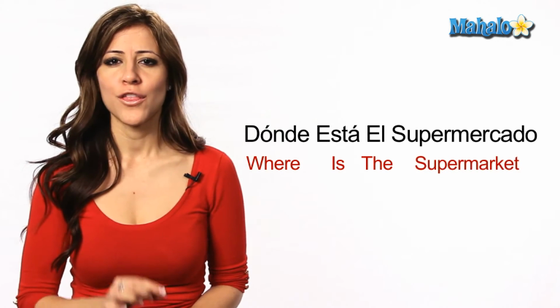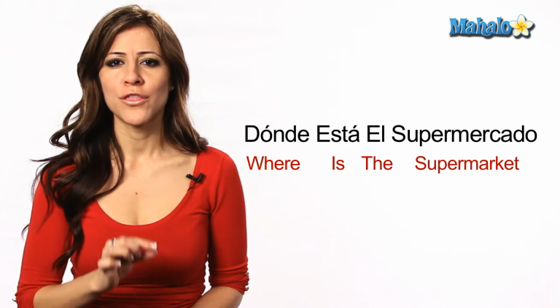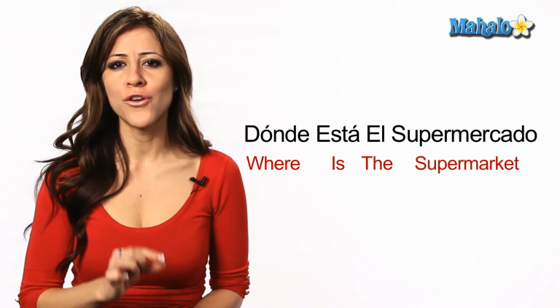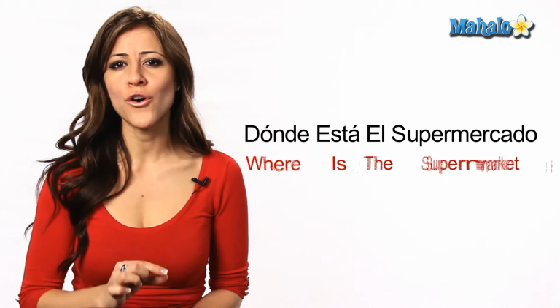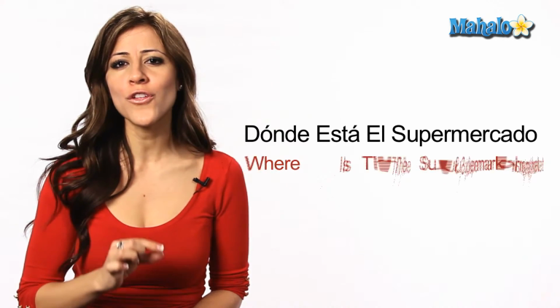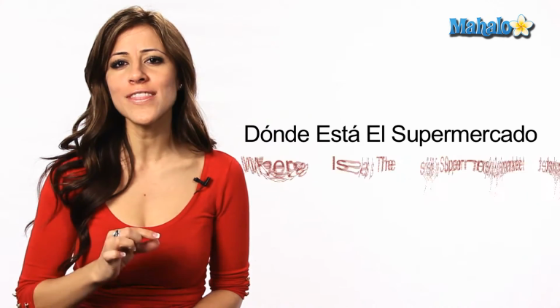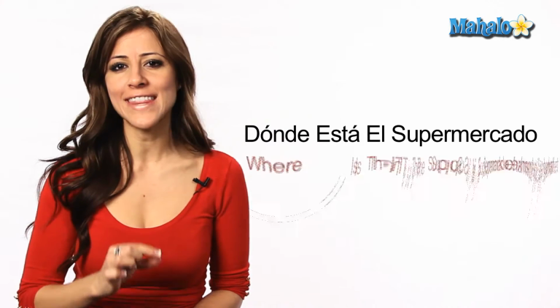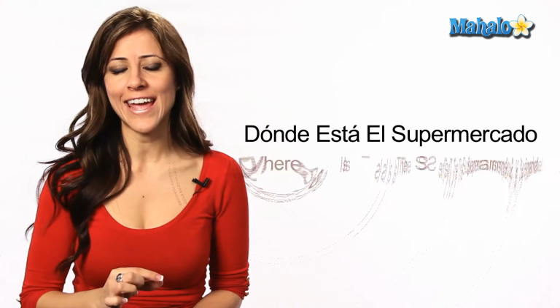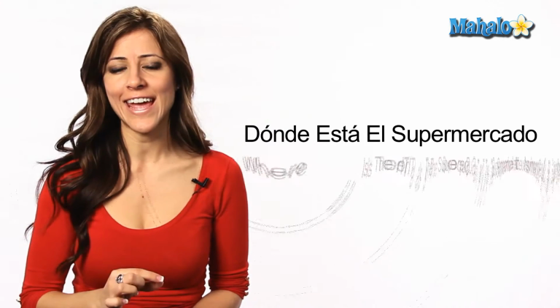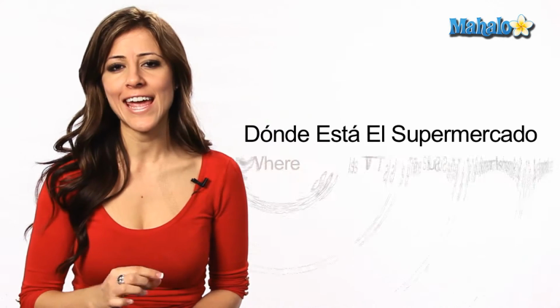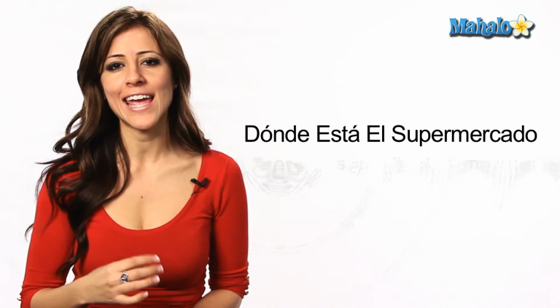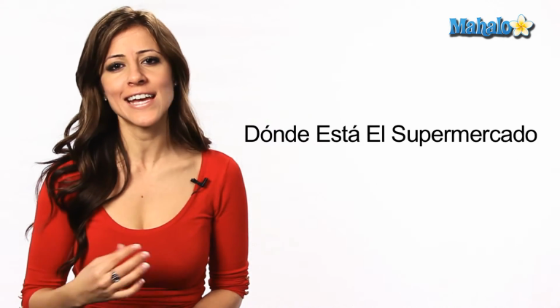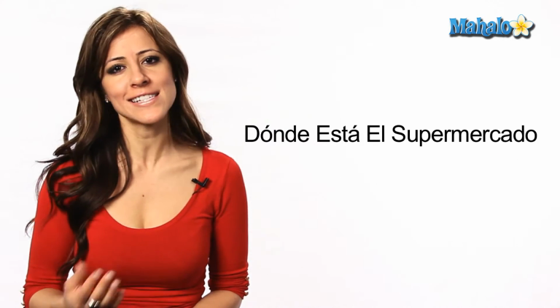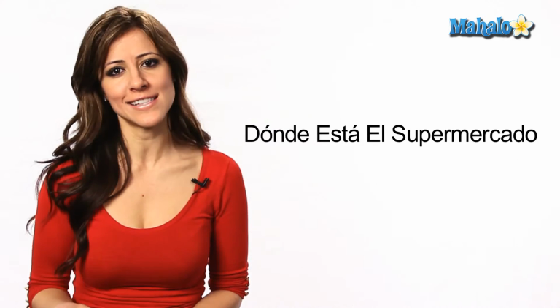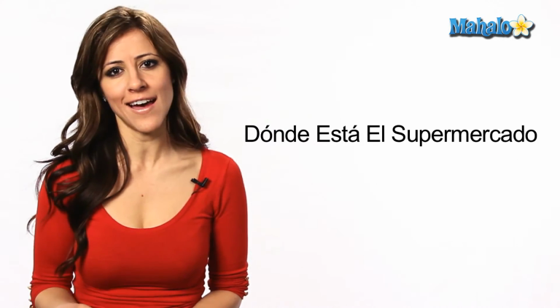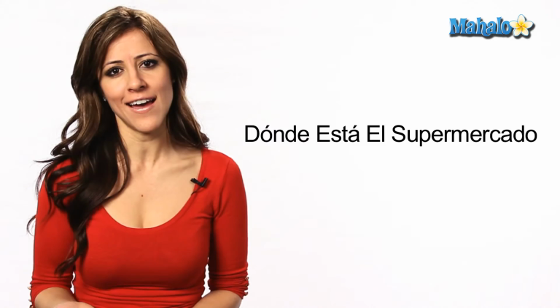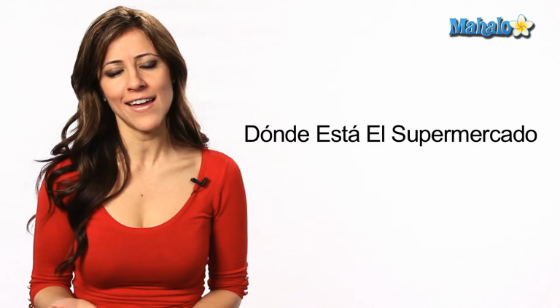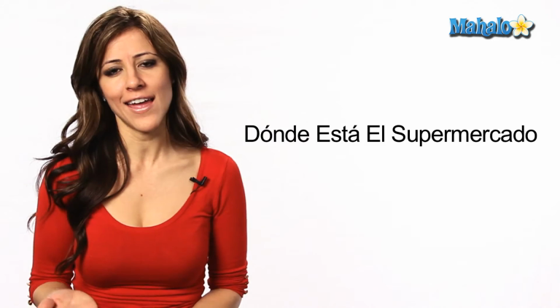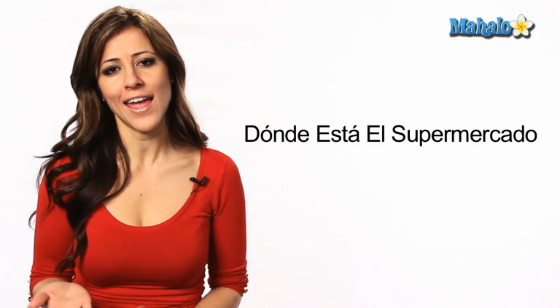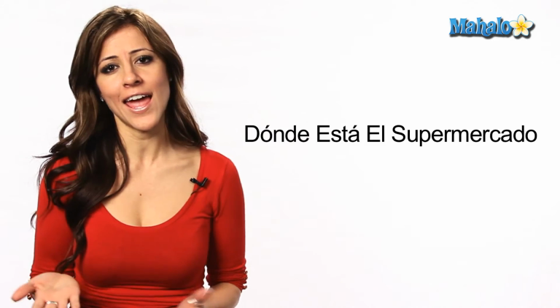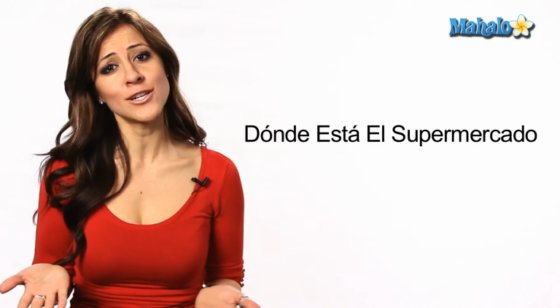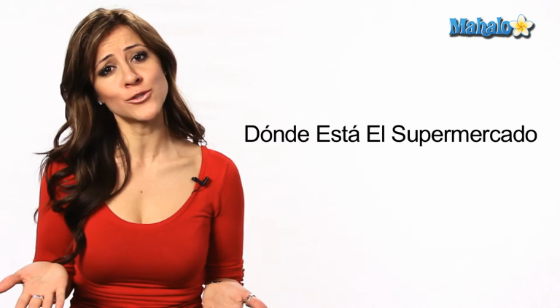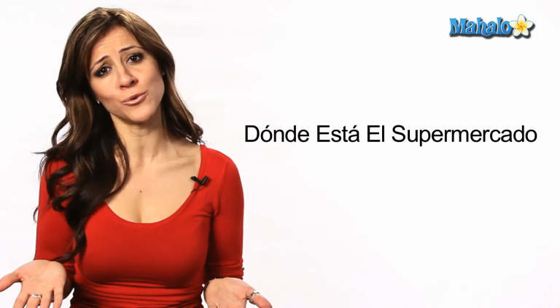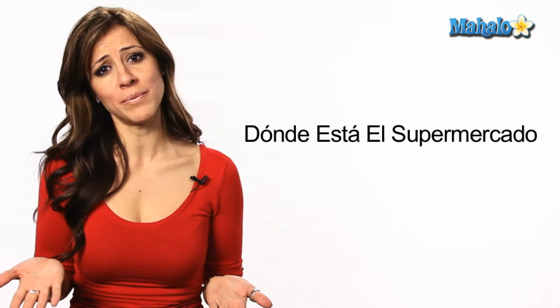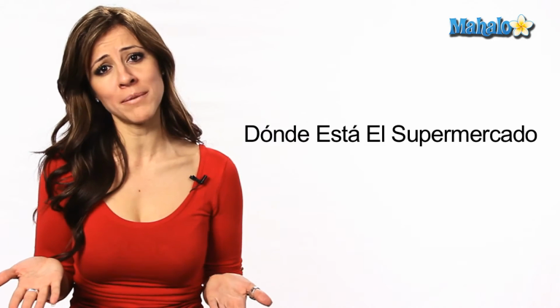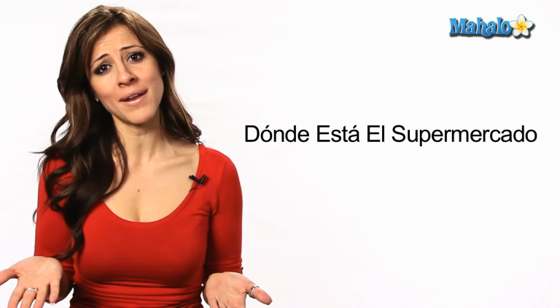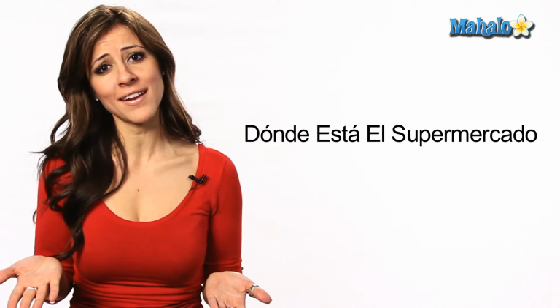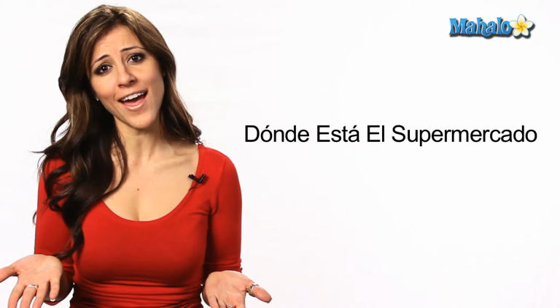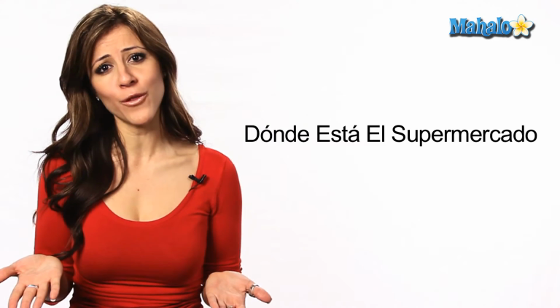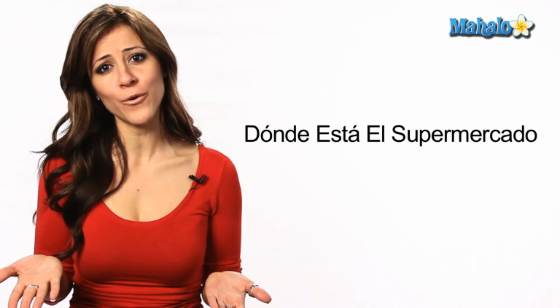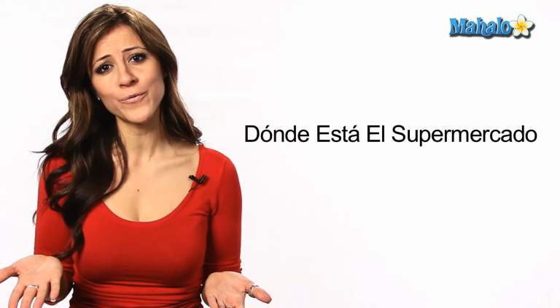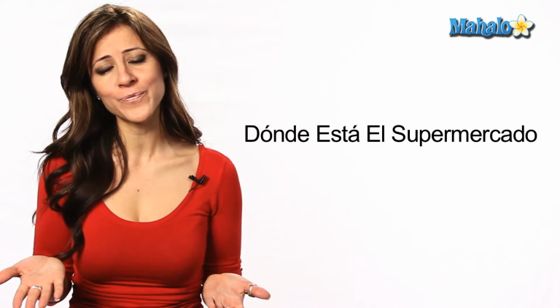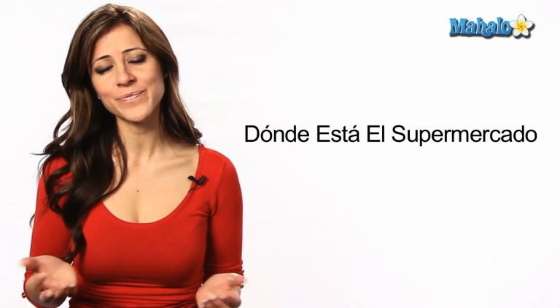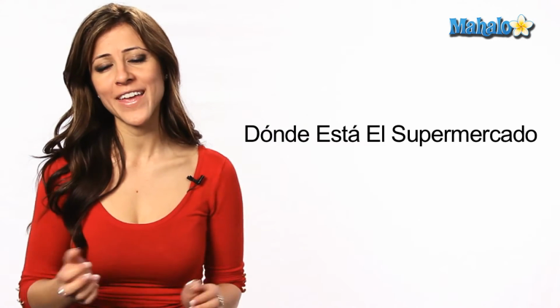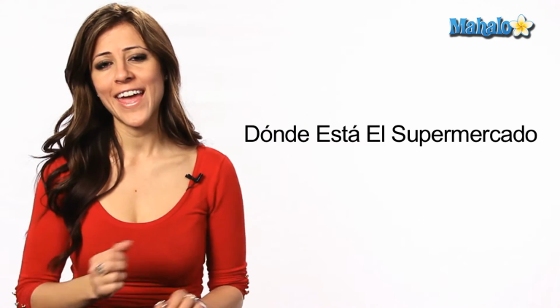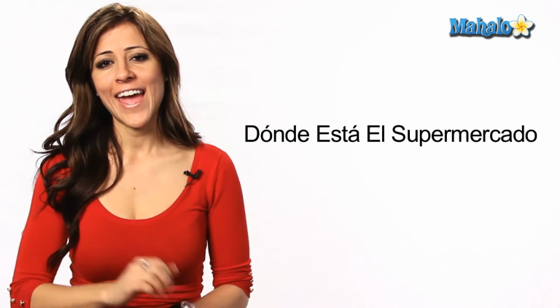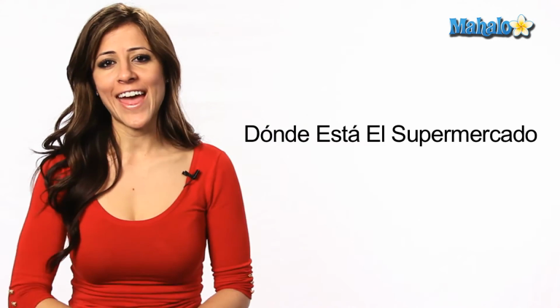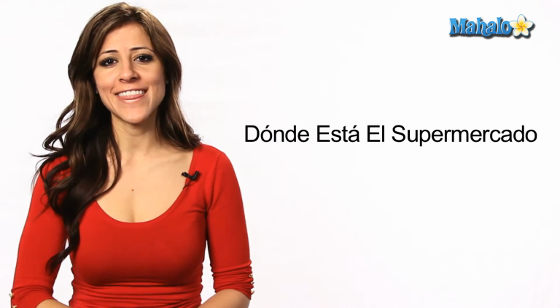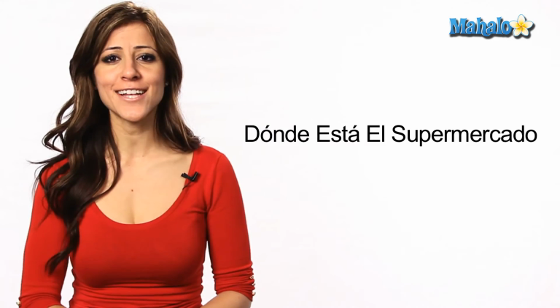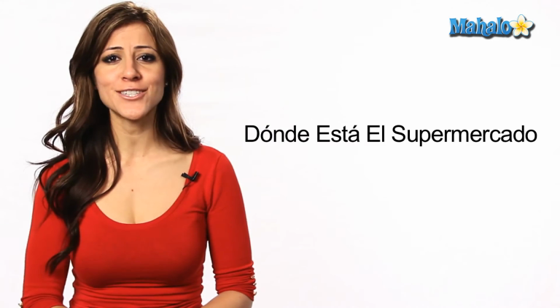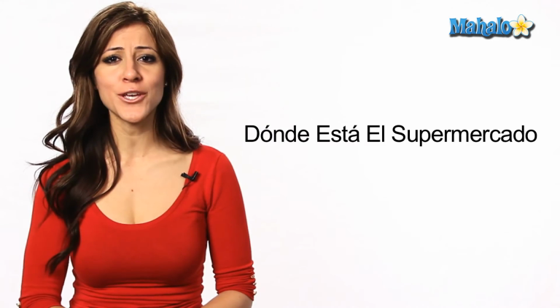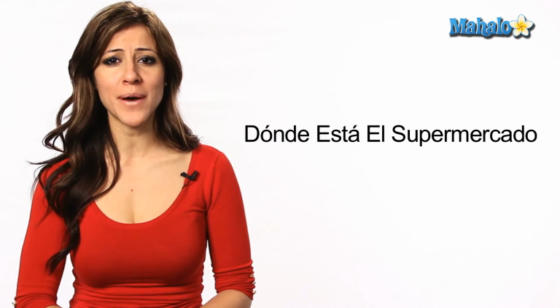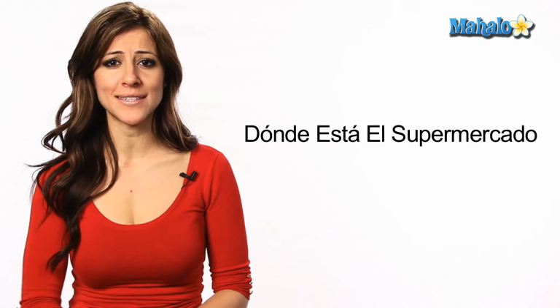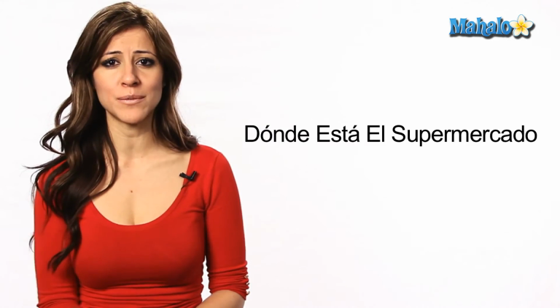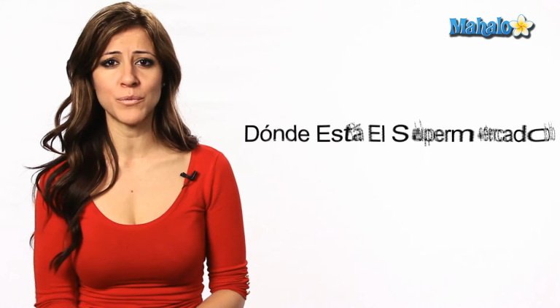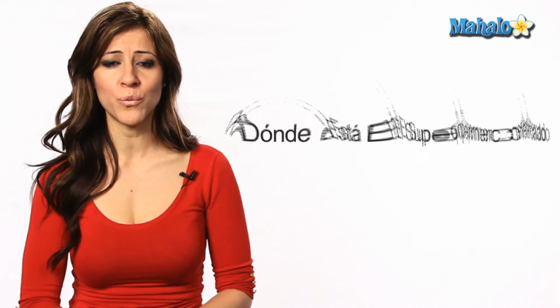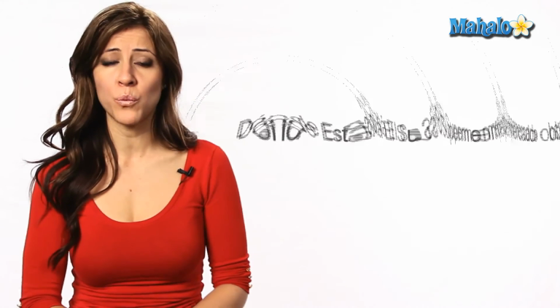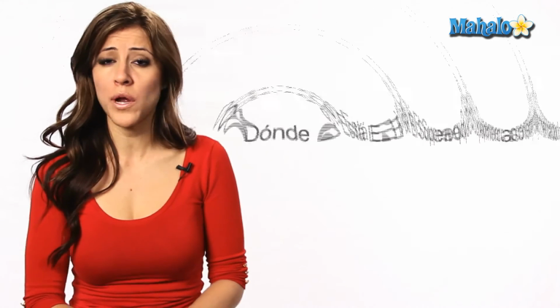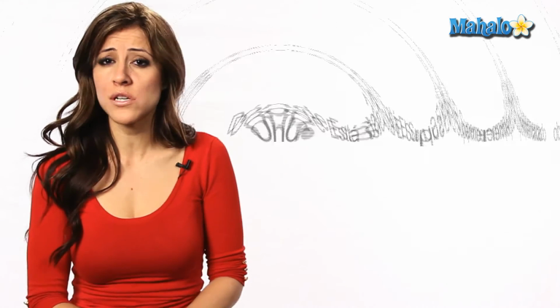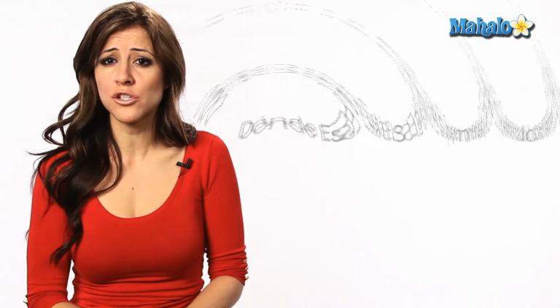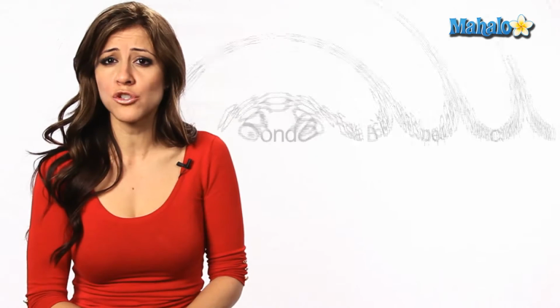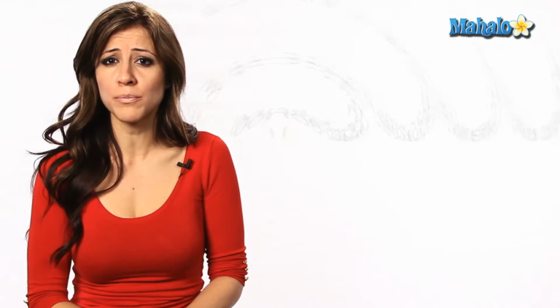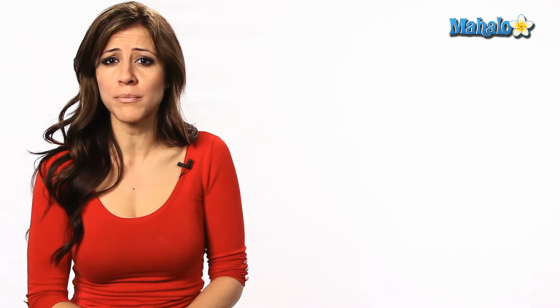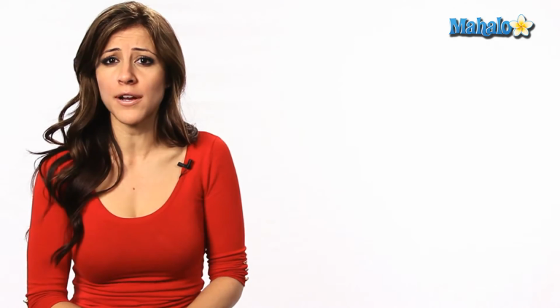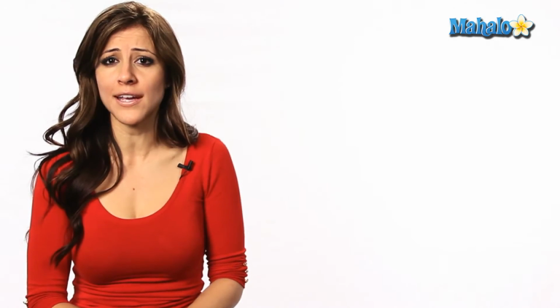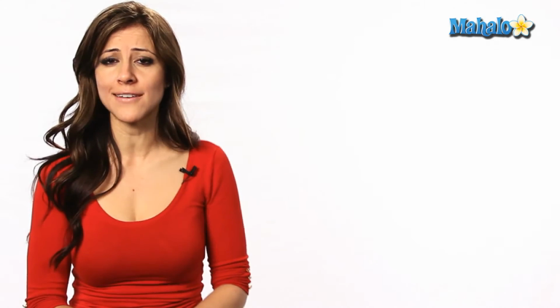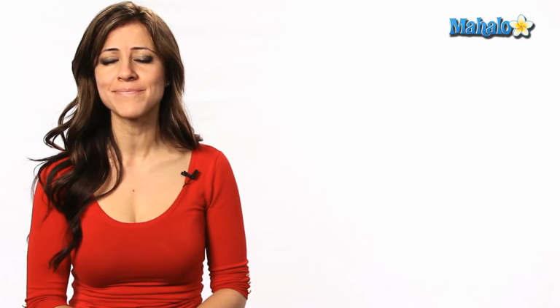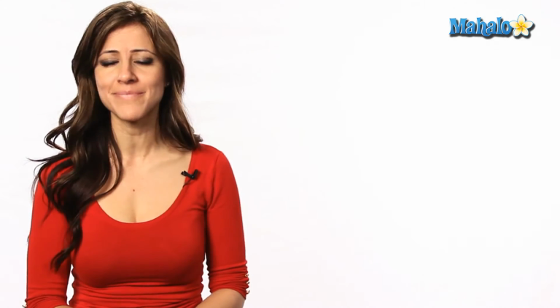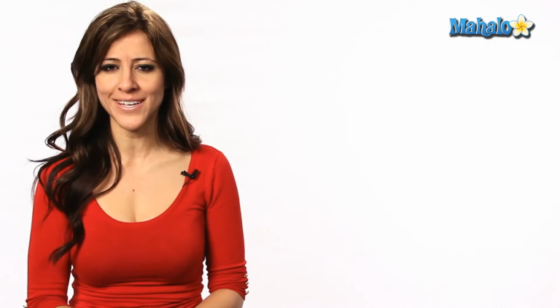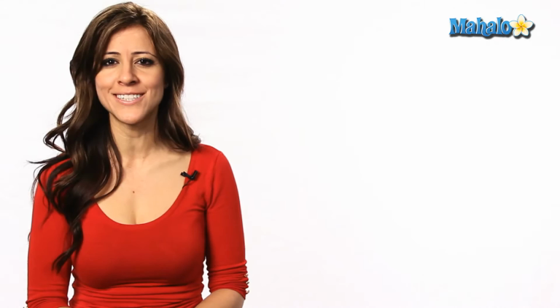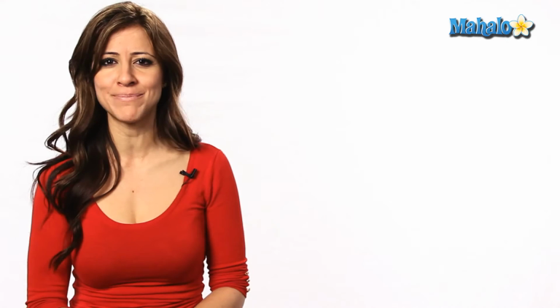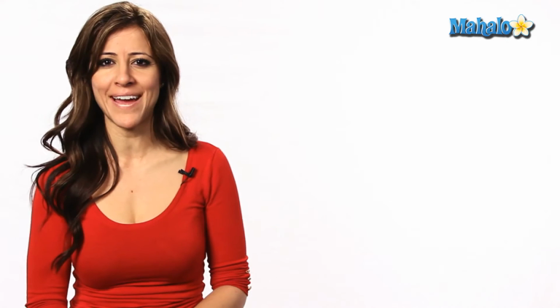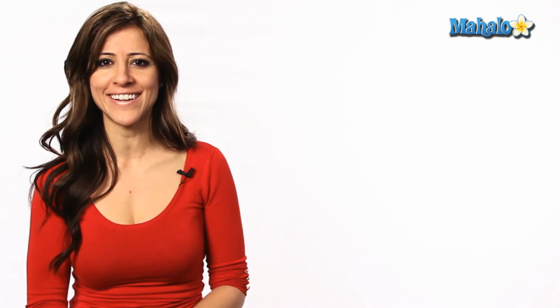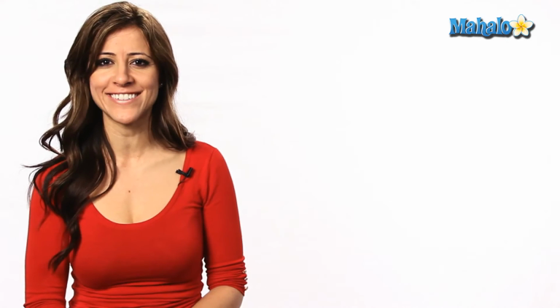¿Dónde está el supermercado? And that's how you ask someone where is the supermarket in Spanish.